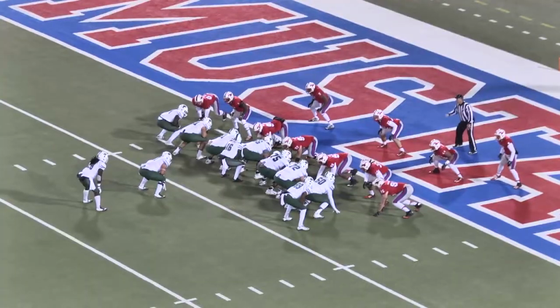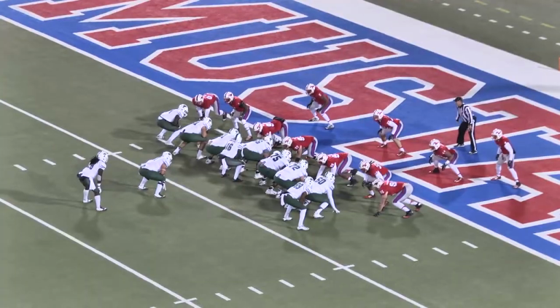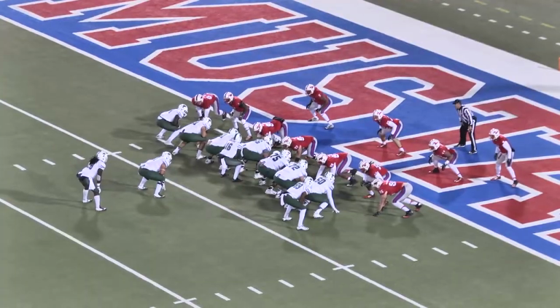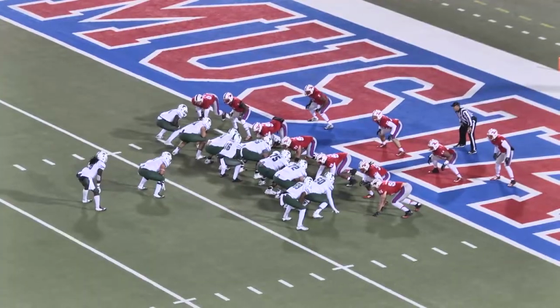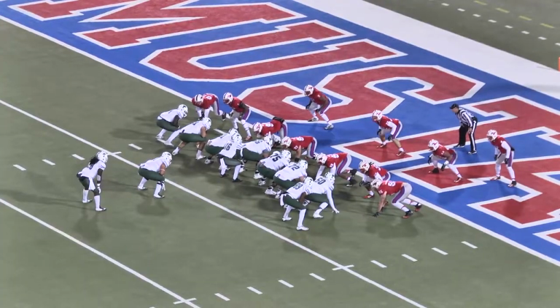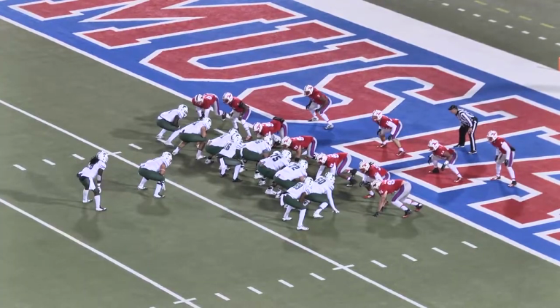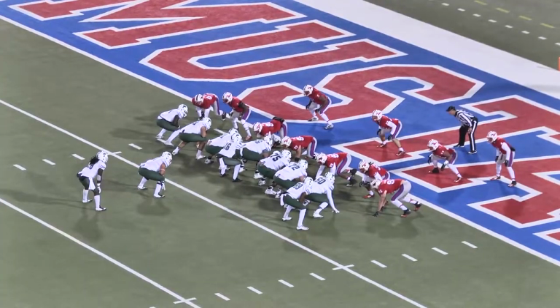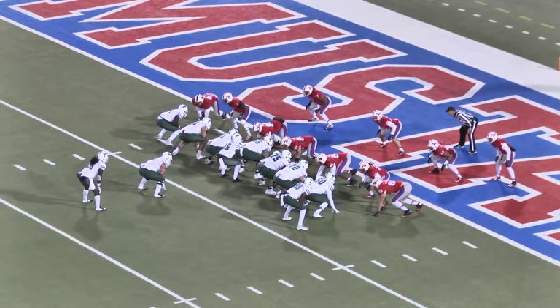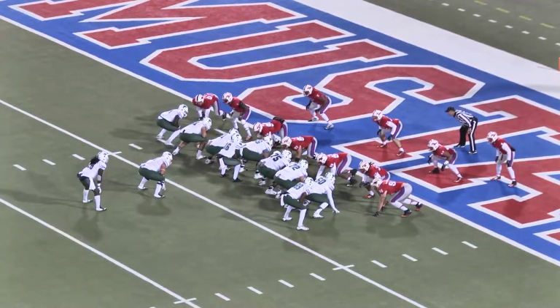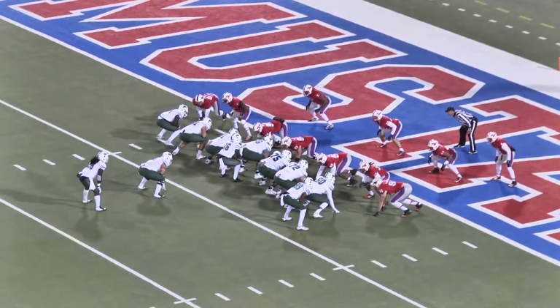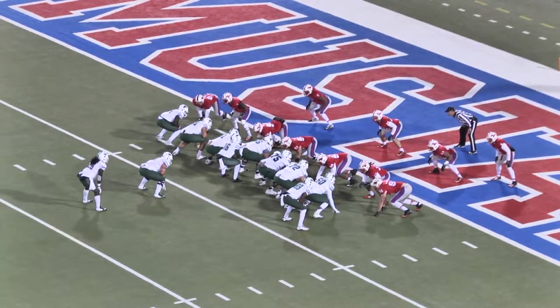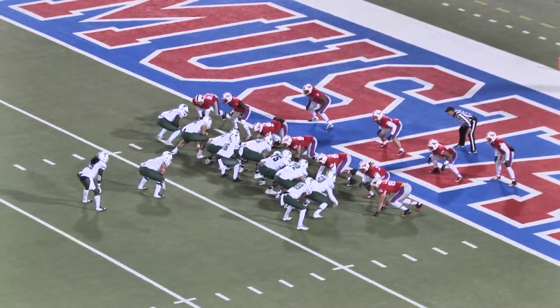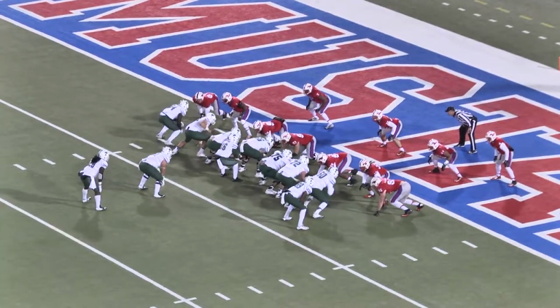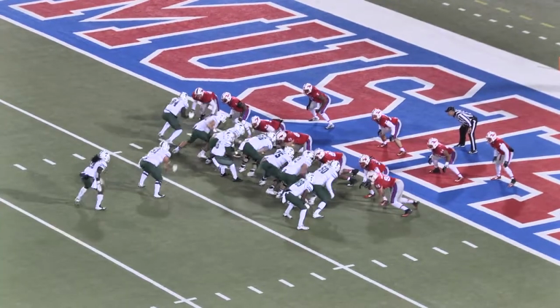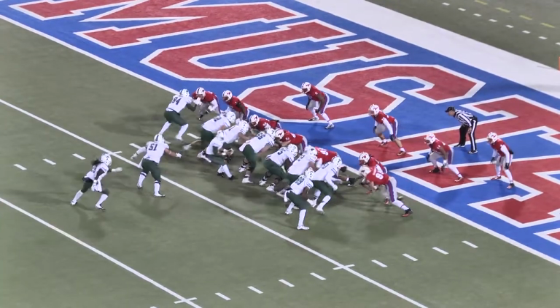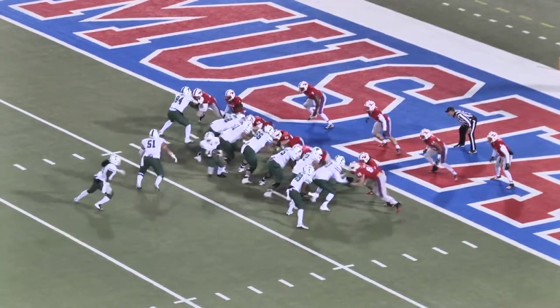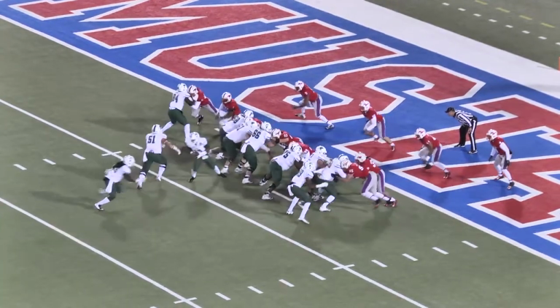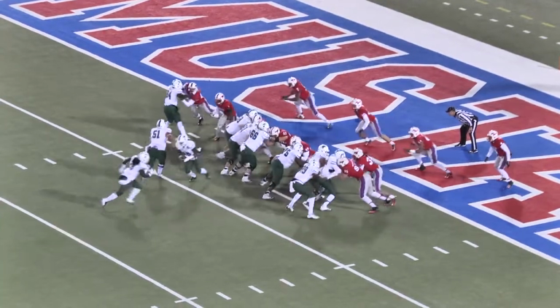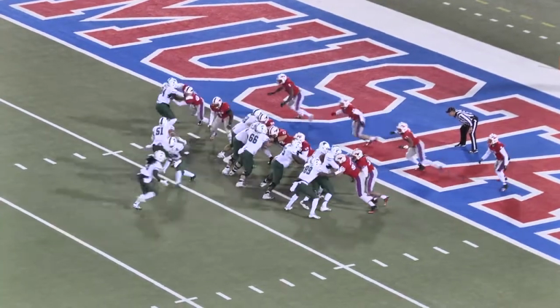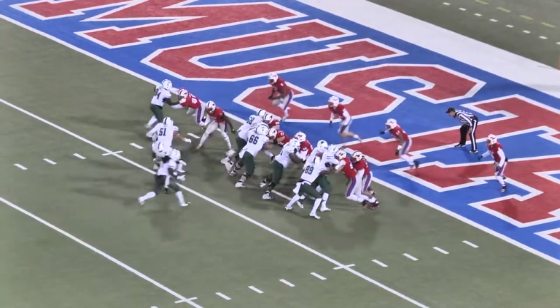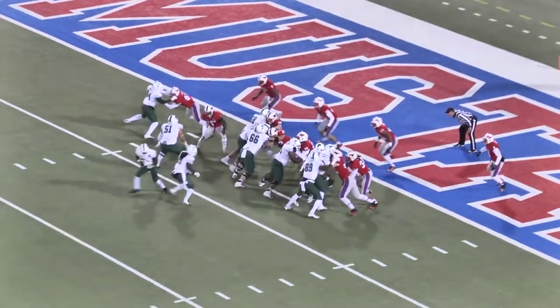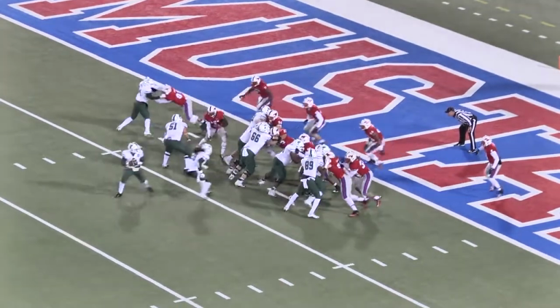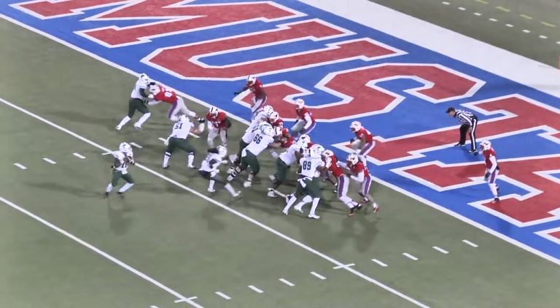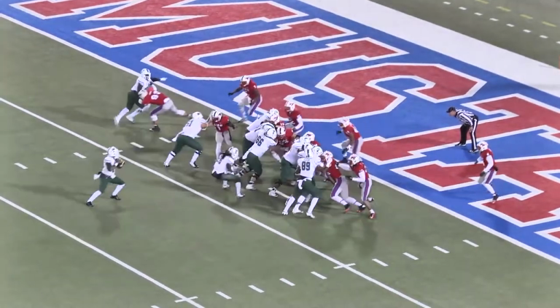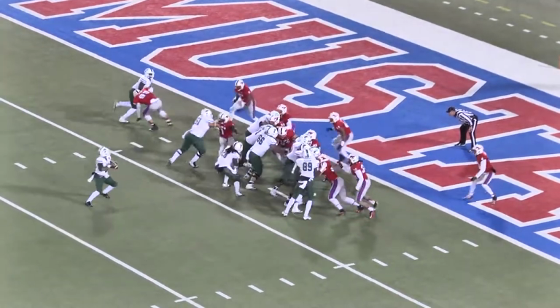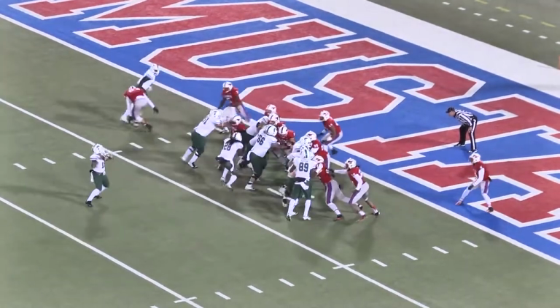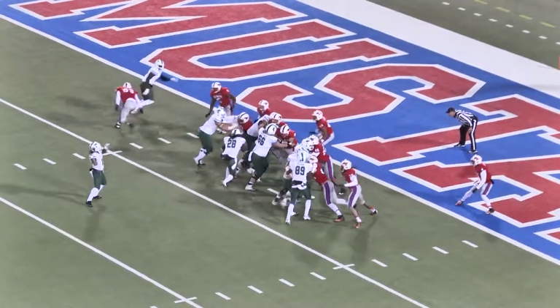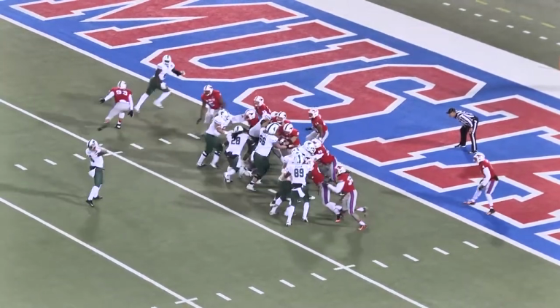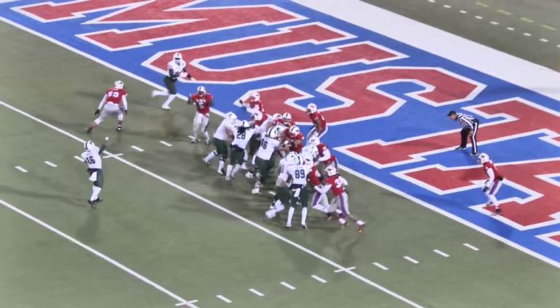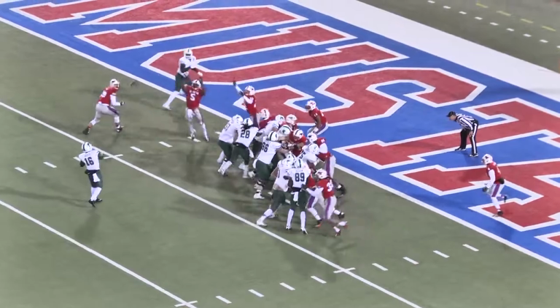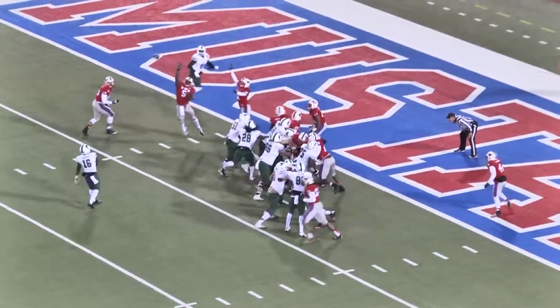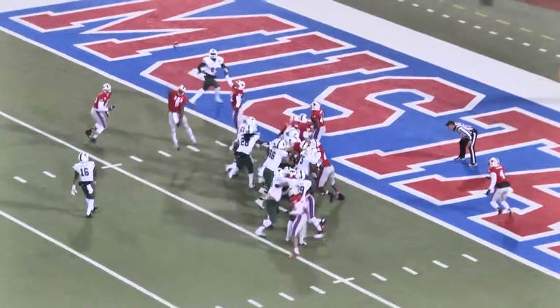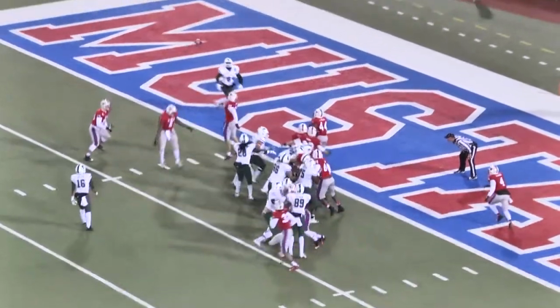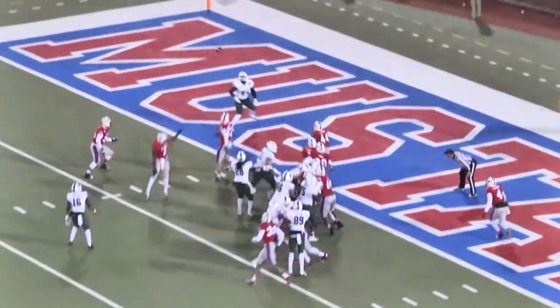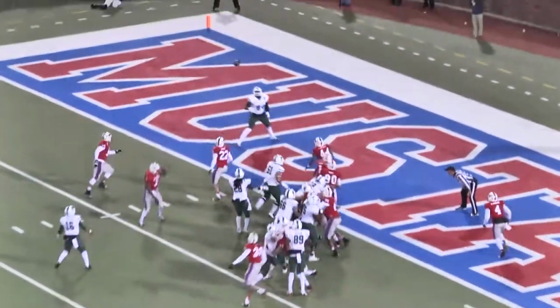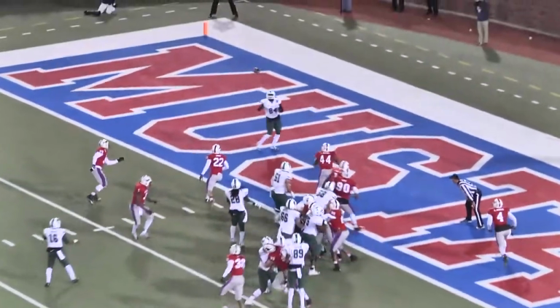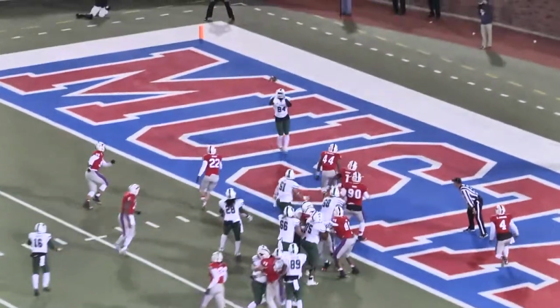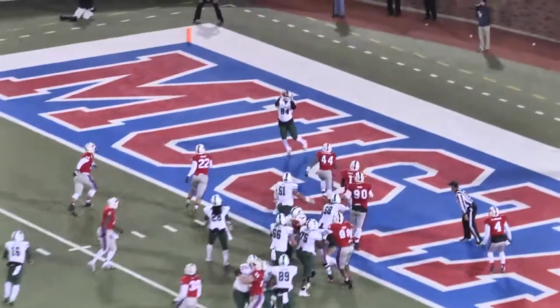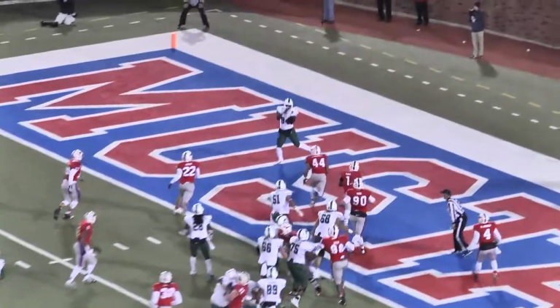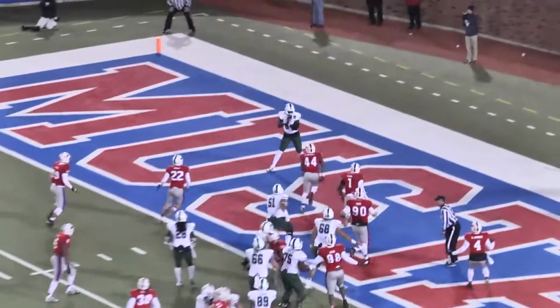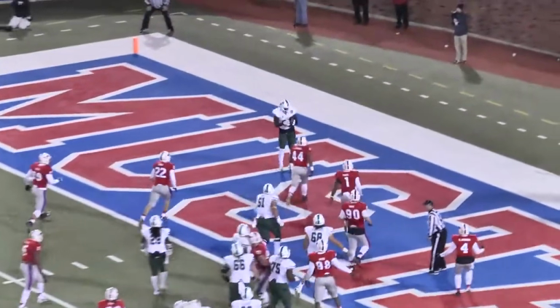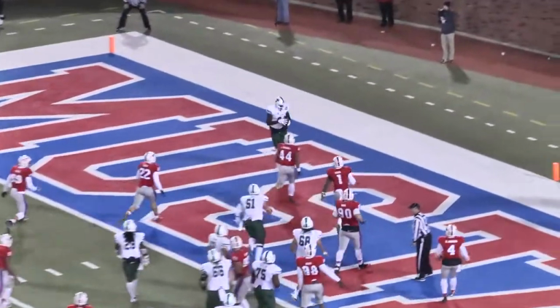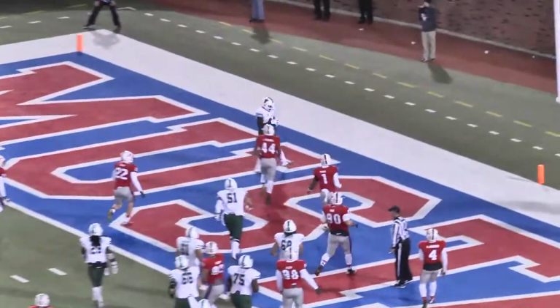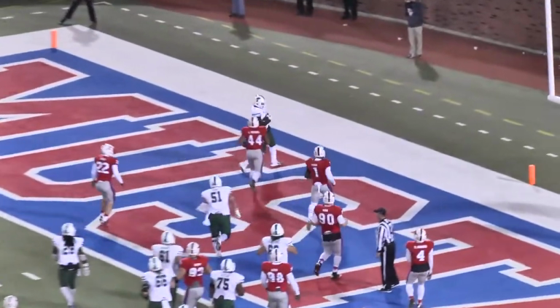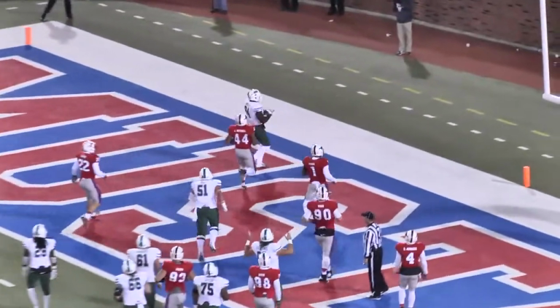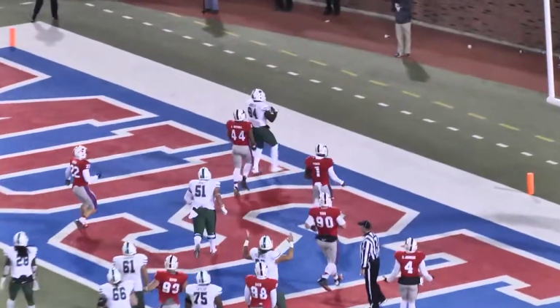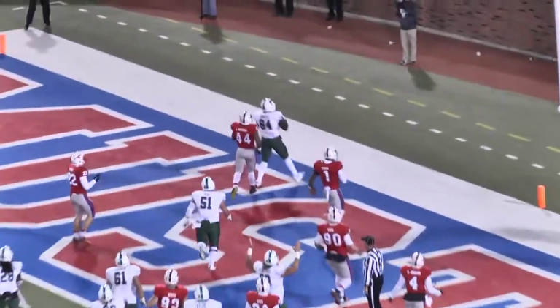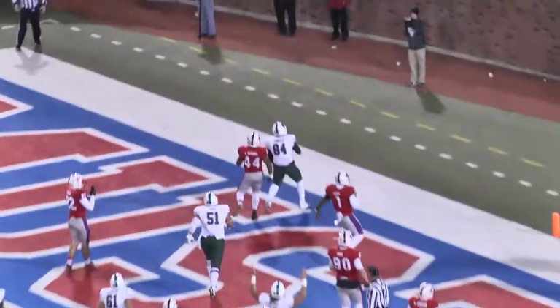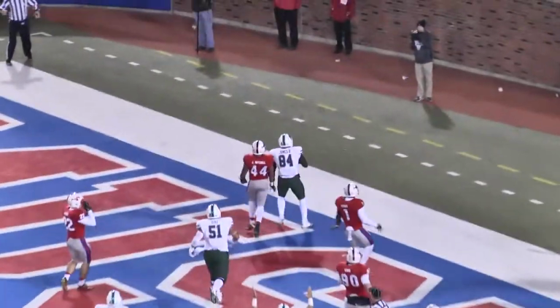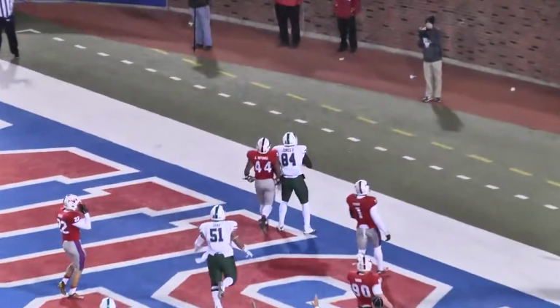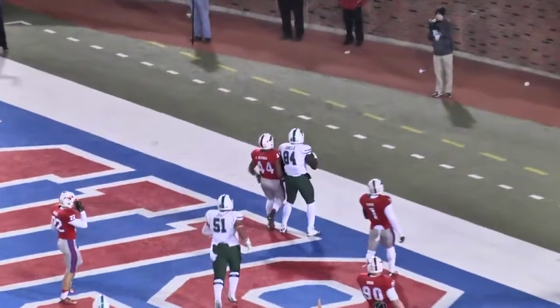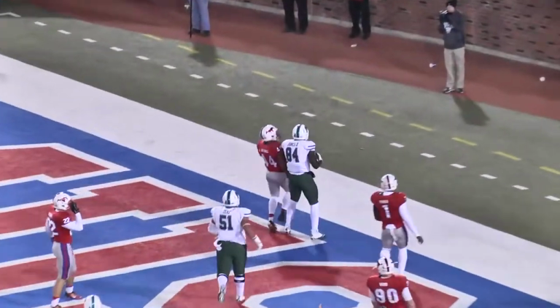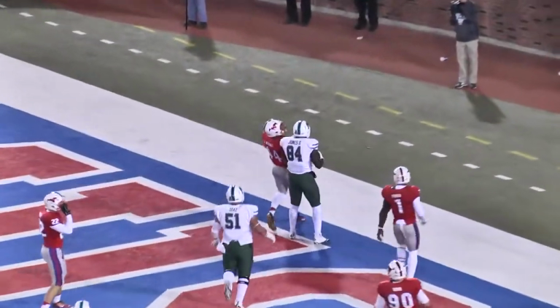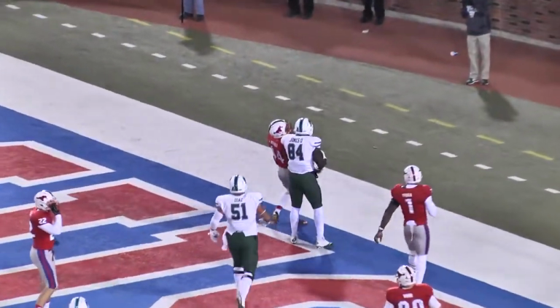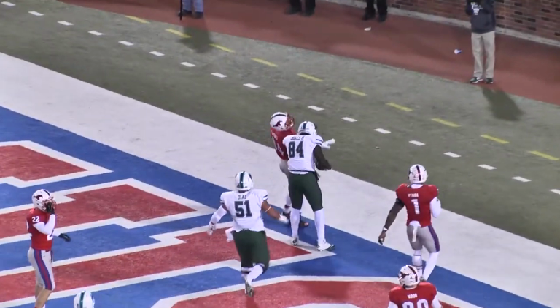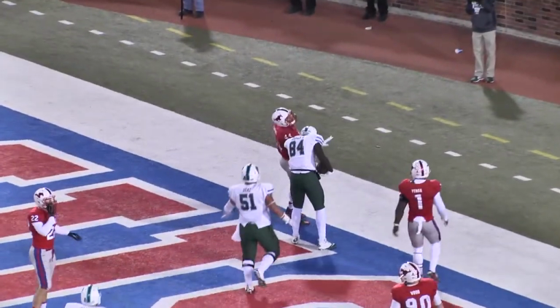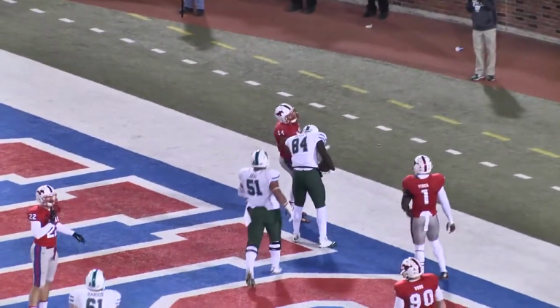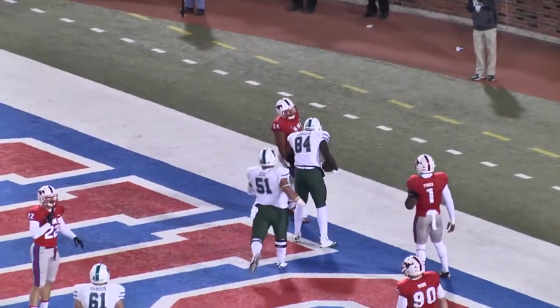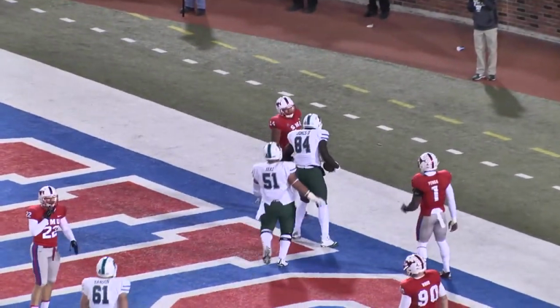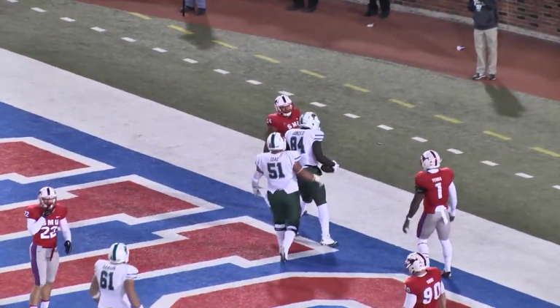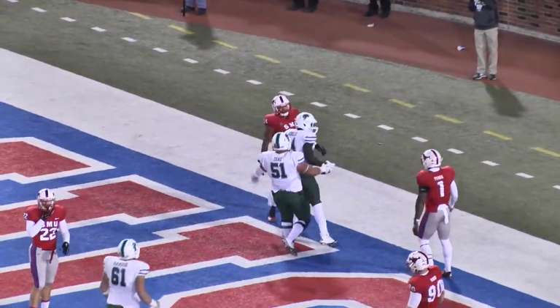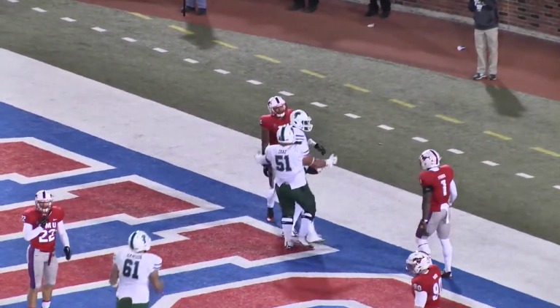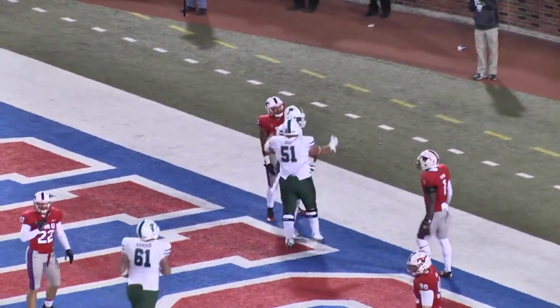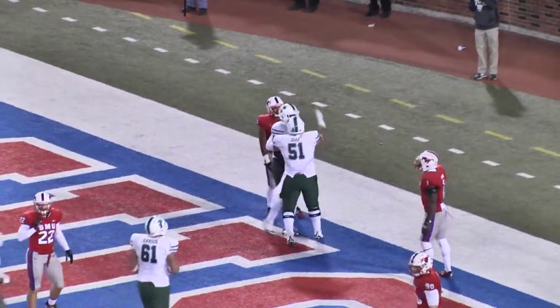Third and goal from the two. Eye formation, Joseph — play-action pass. Throws it in the end zone, wide open — Charles Jones, touchdown!